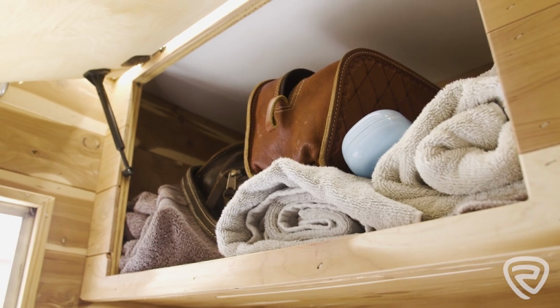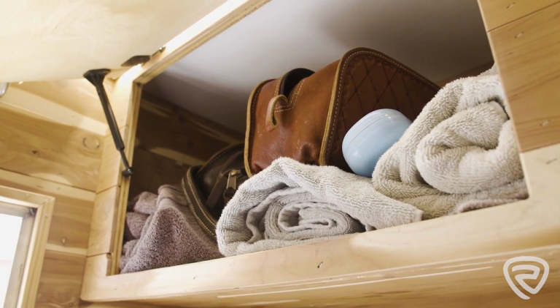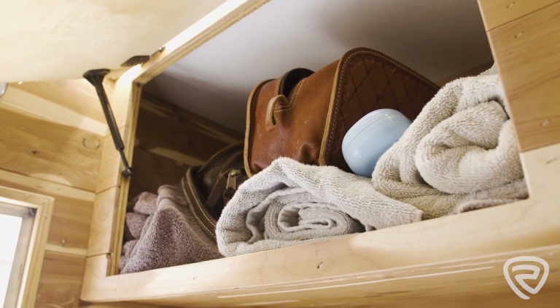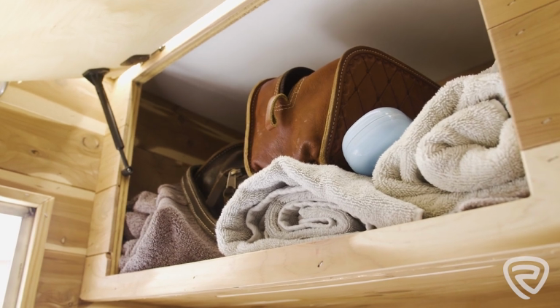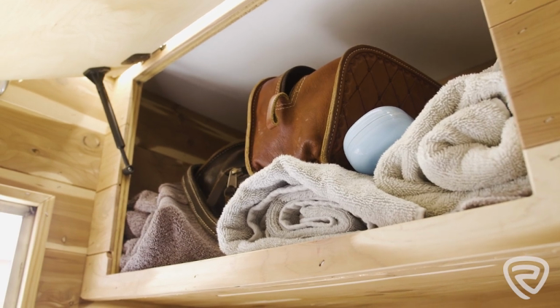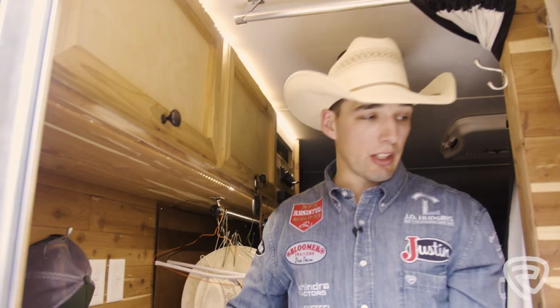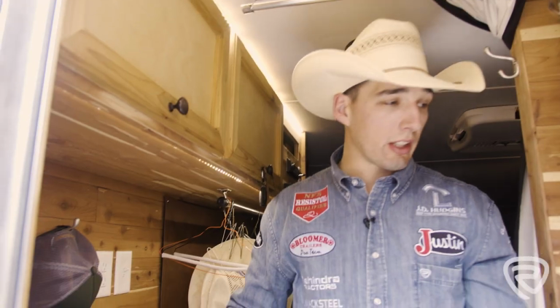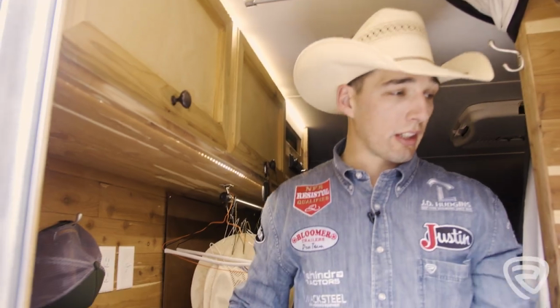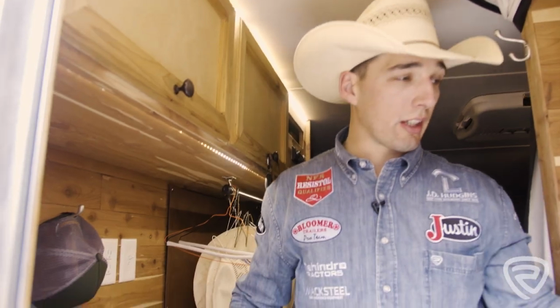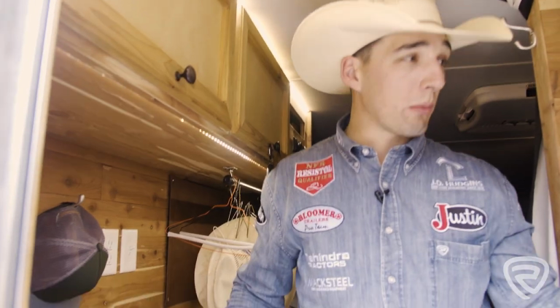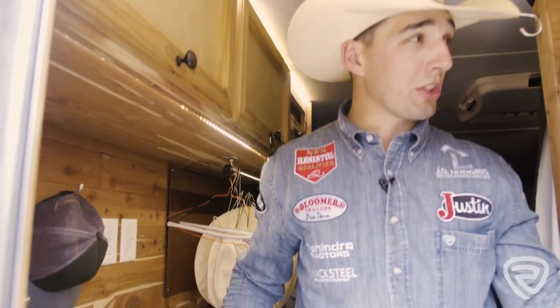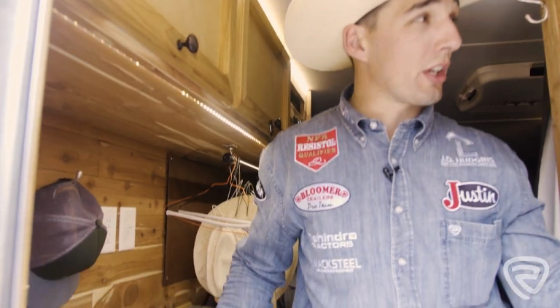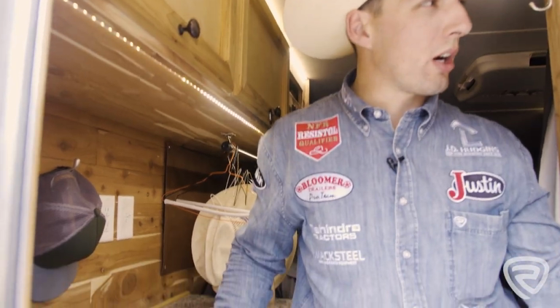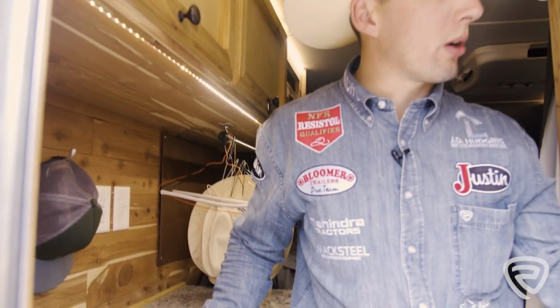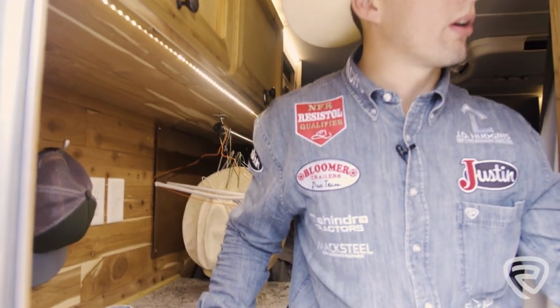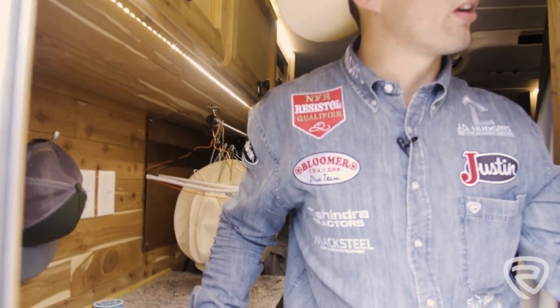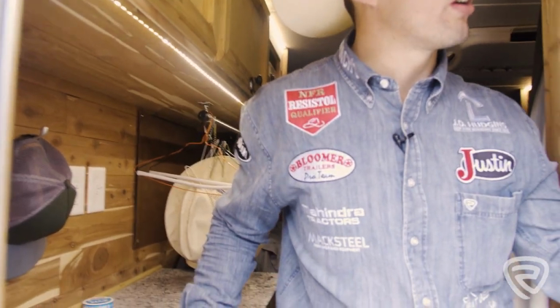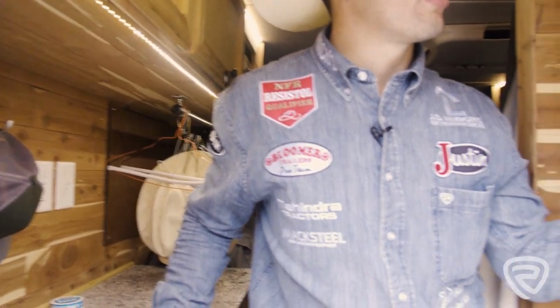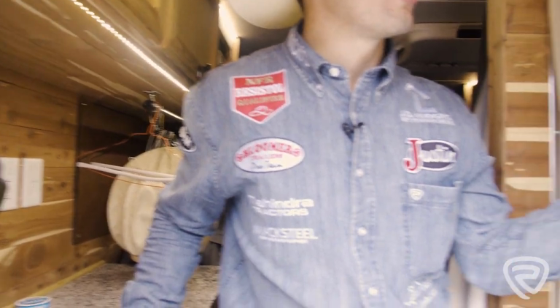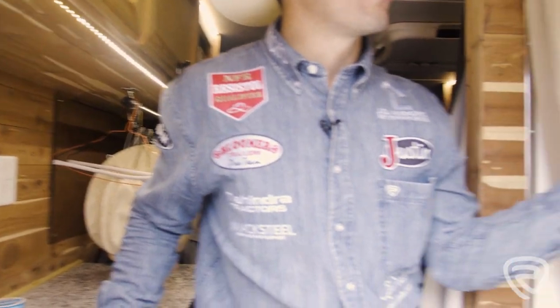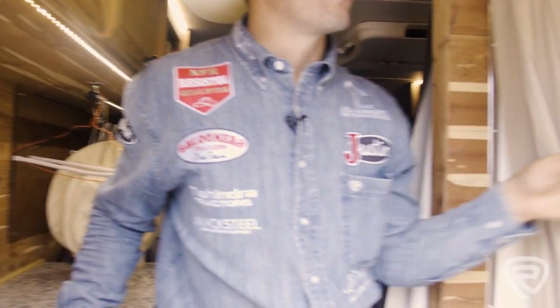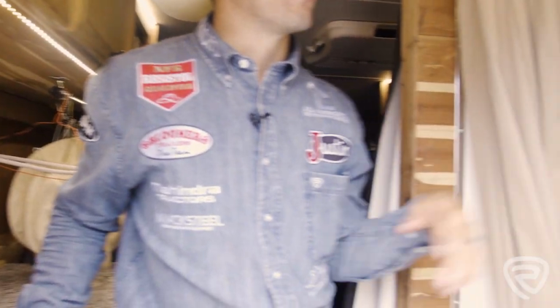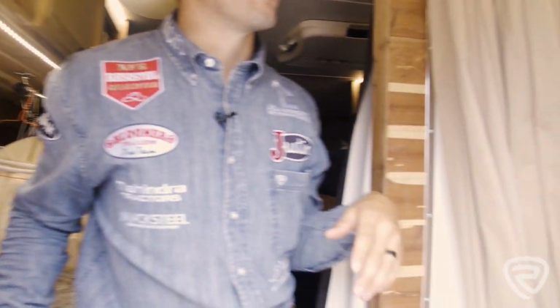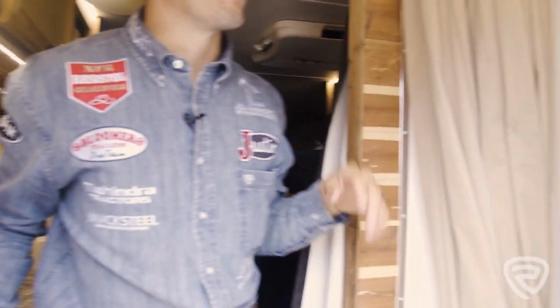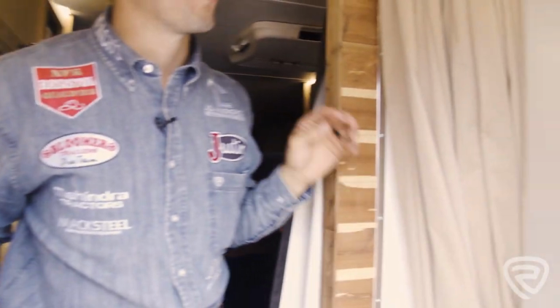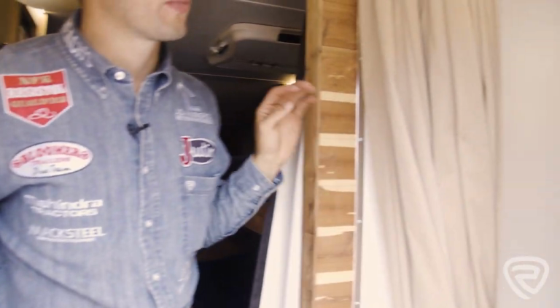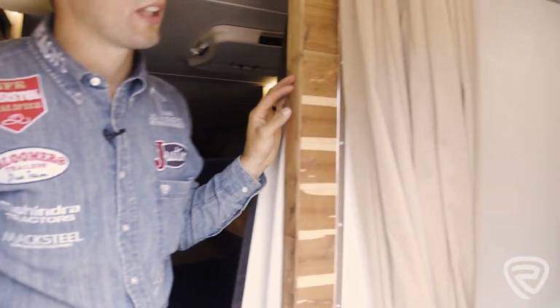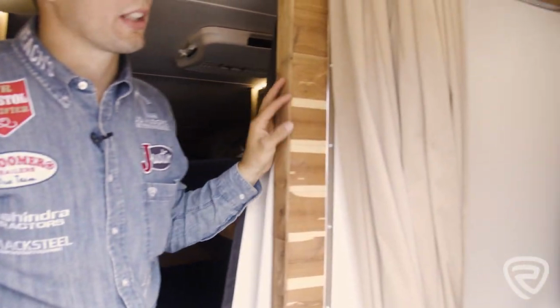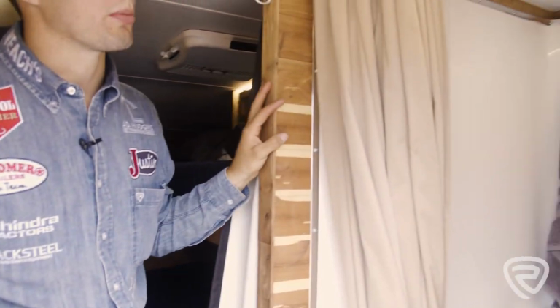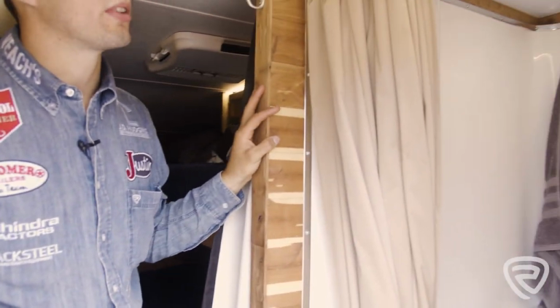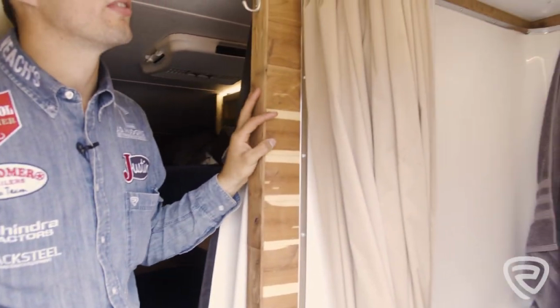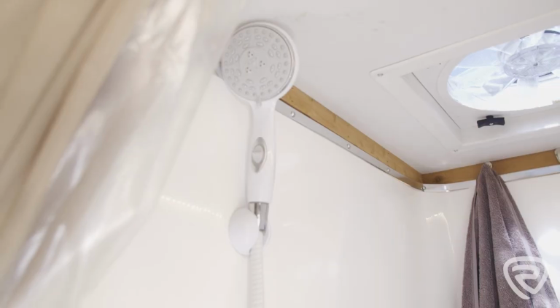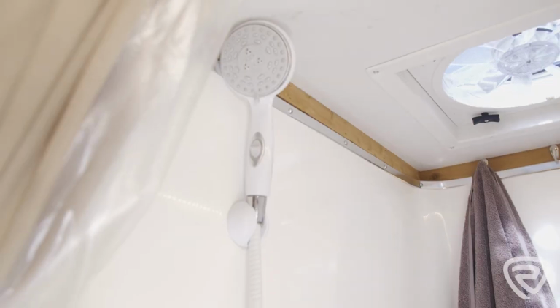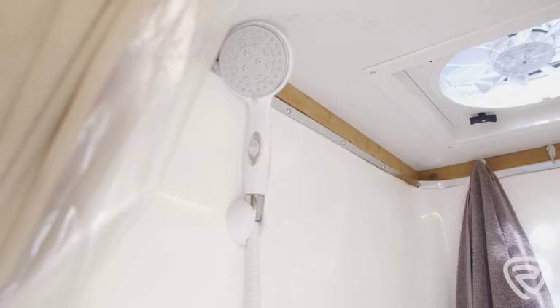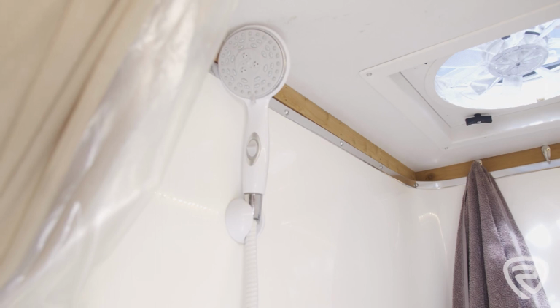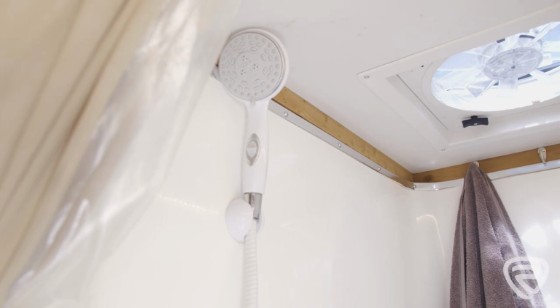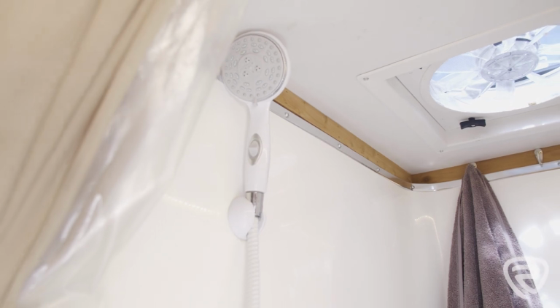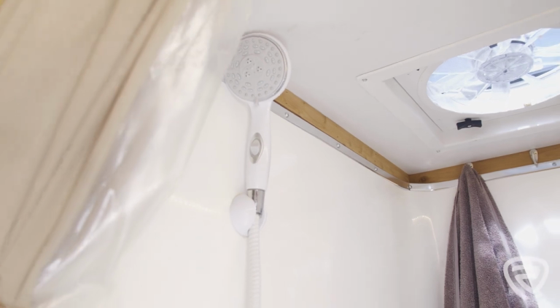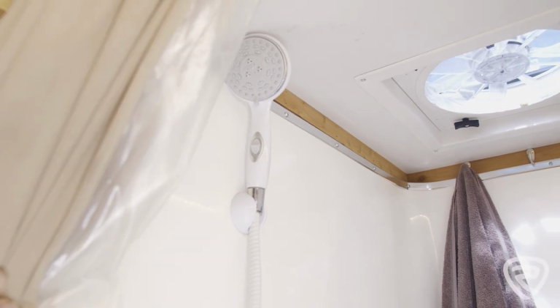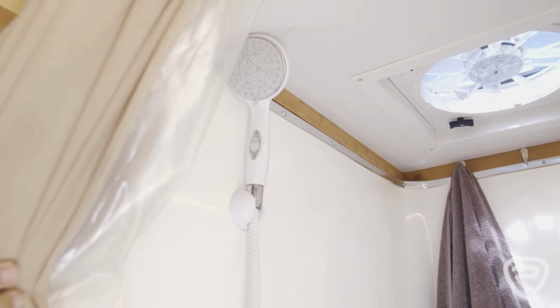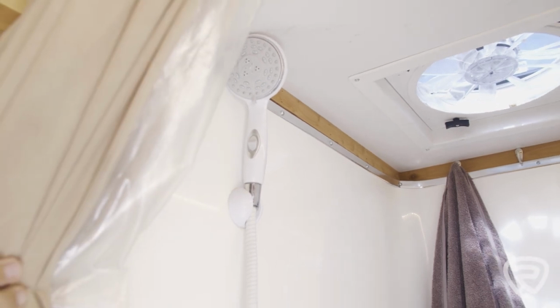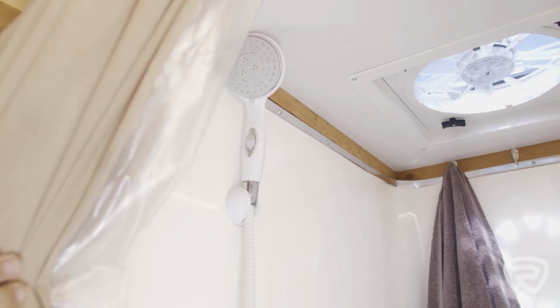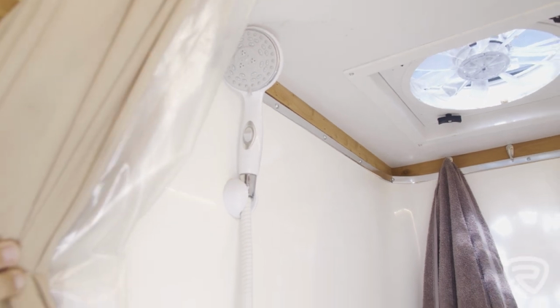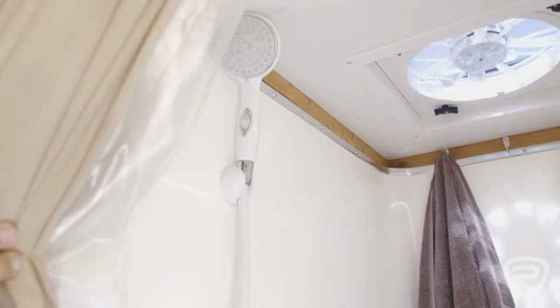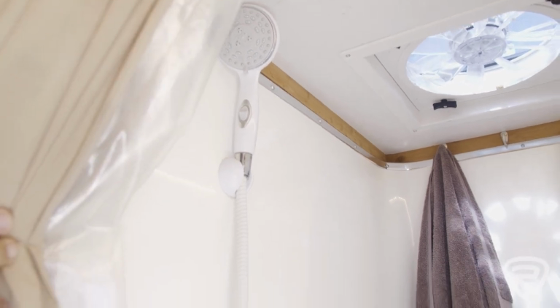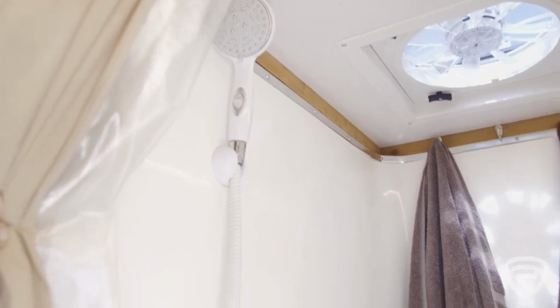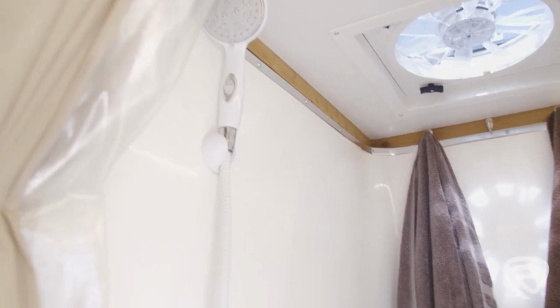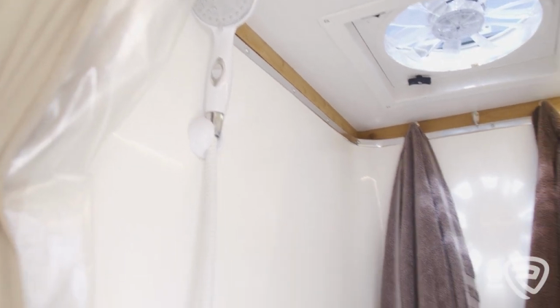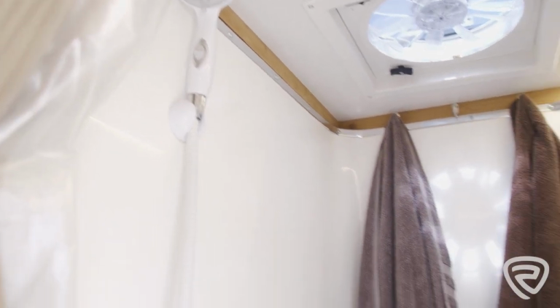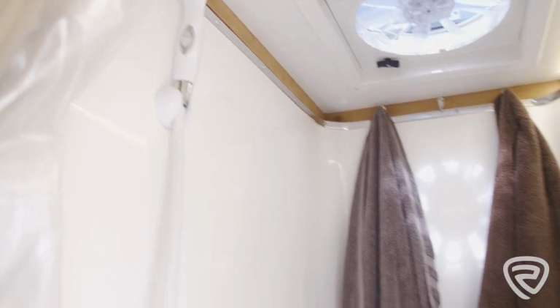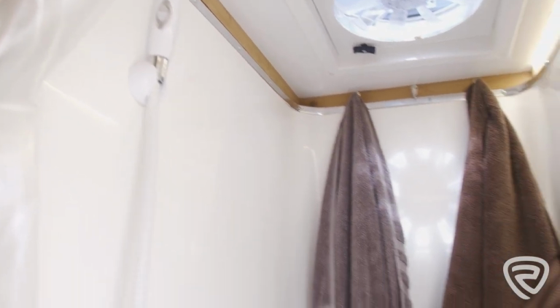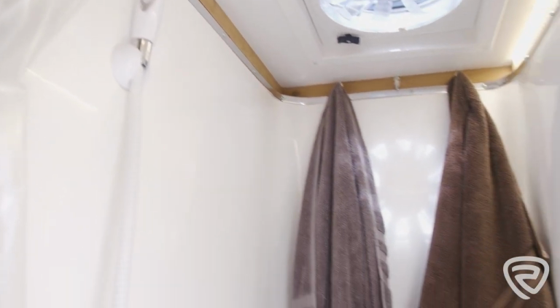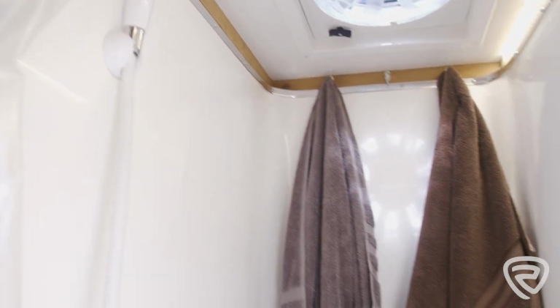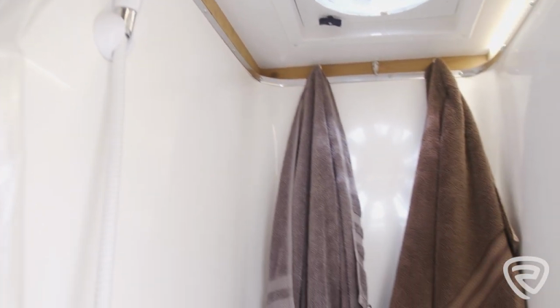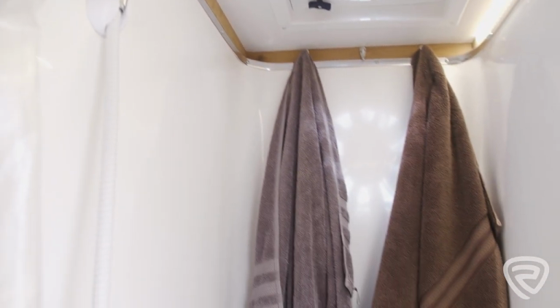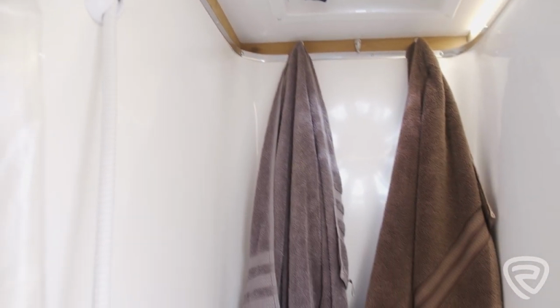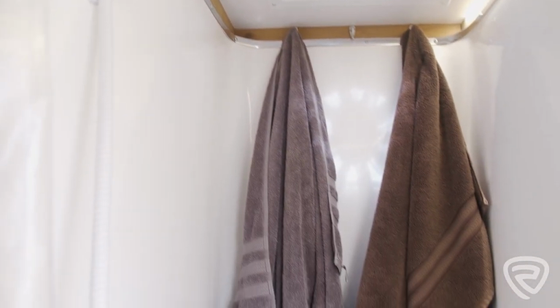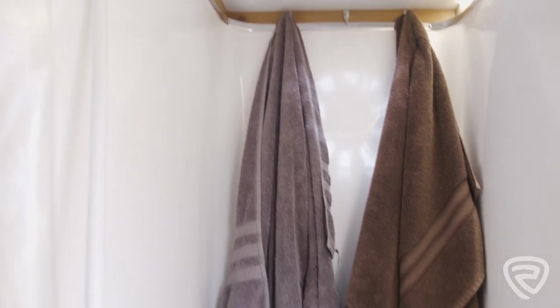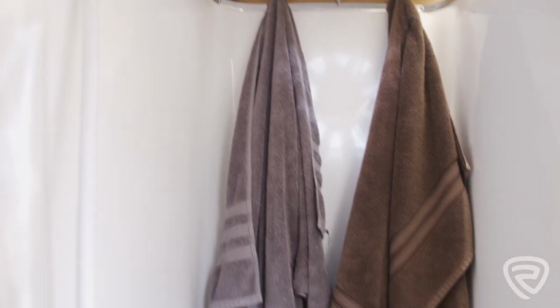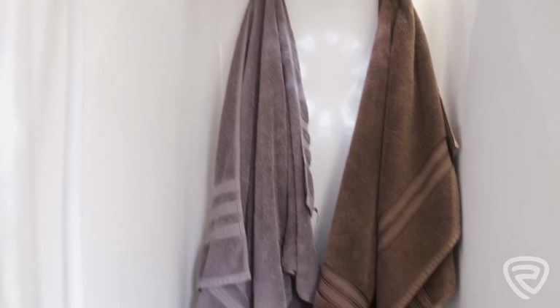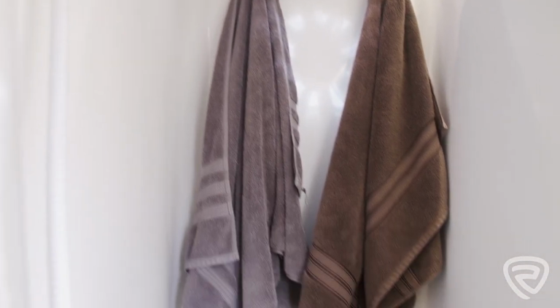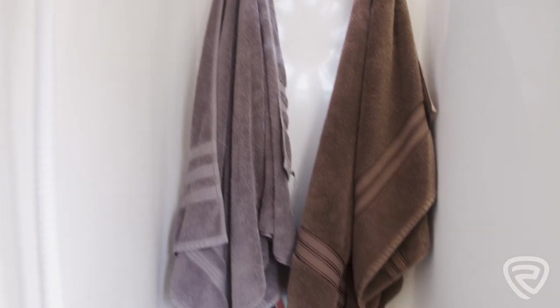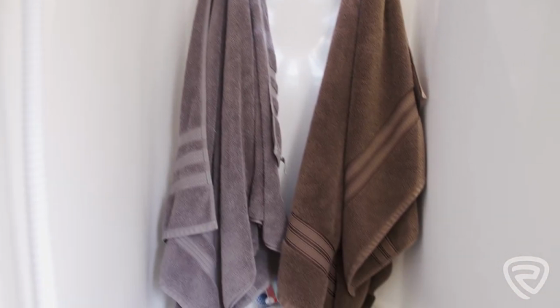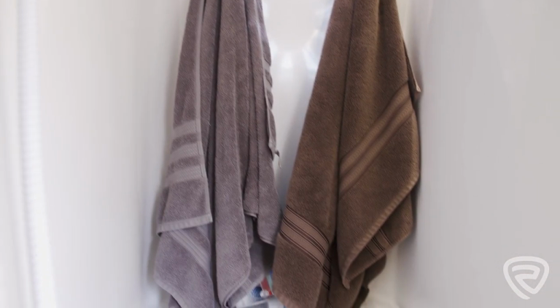I got my sink, got my shower, and some hooks hanging all over the place for really anything a guy needs.